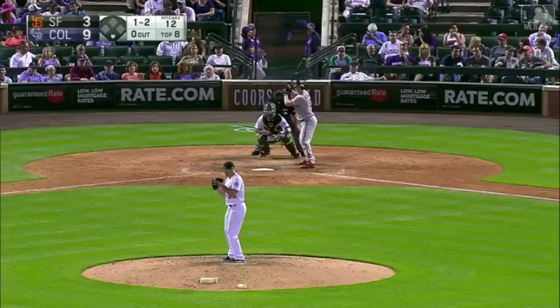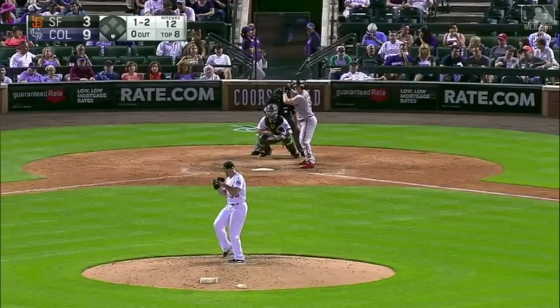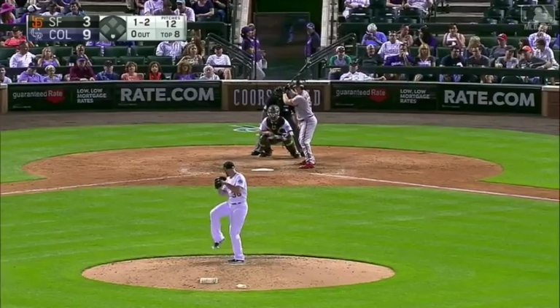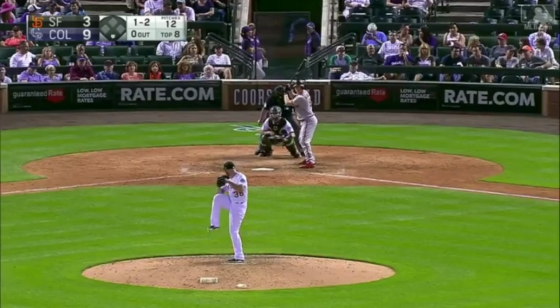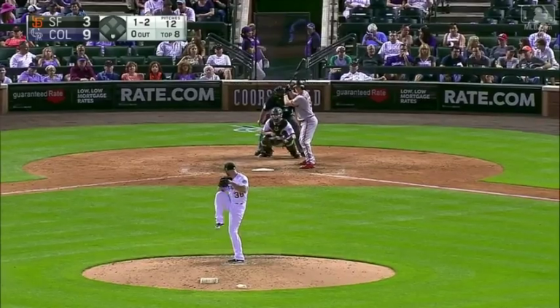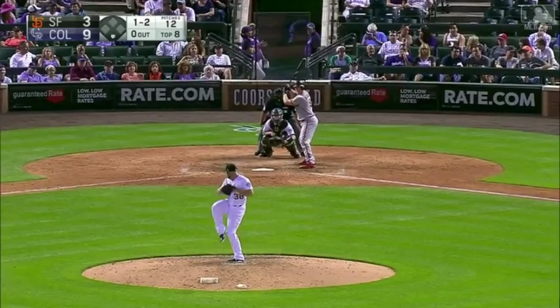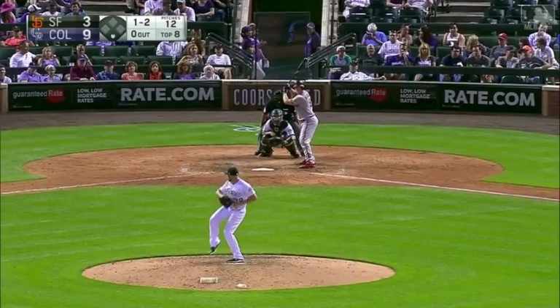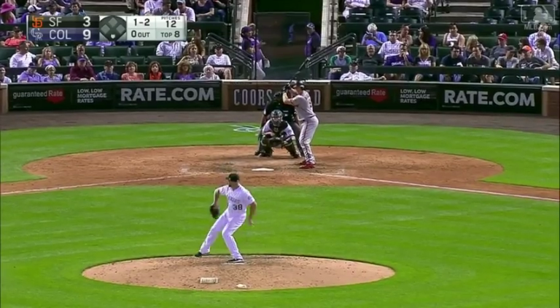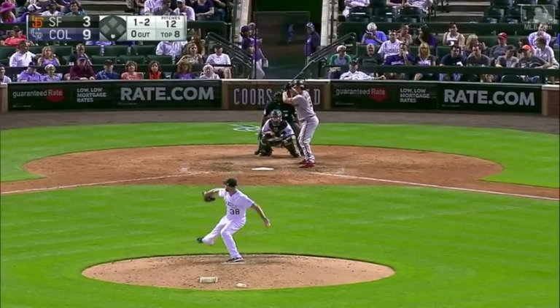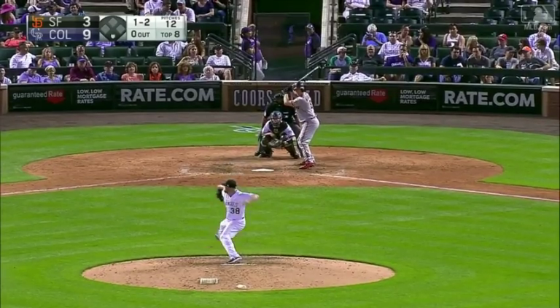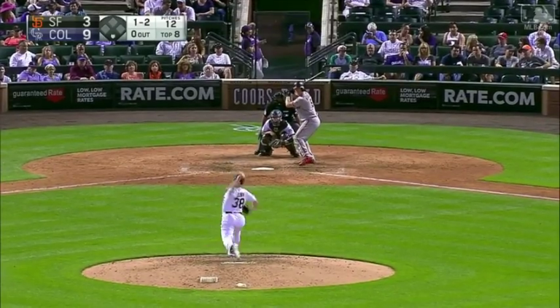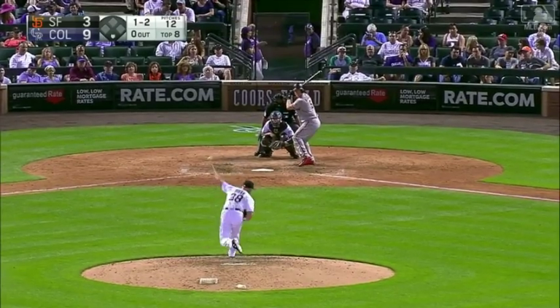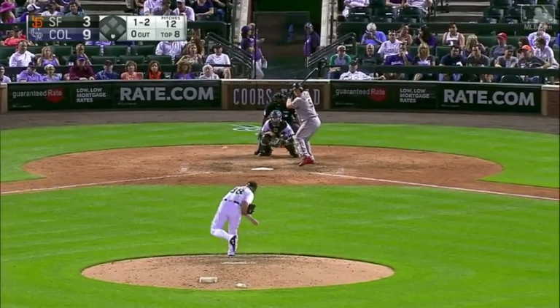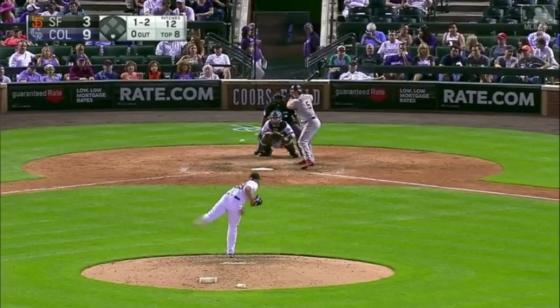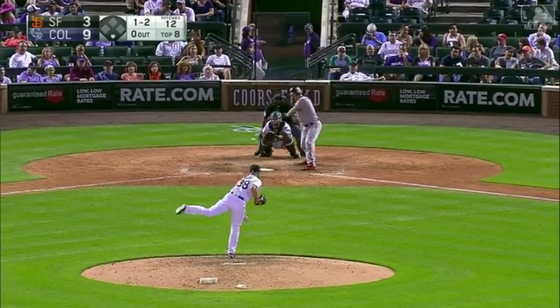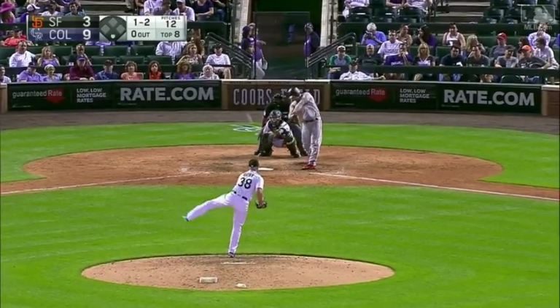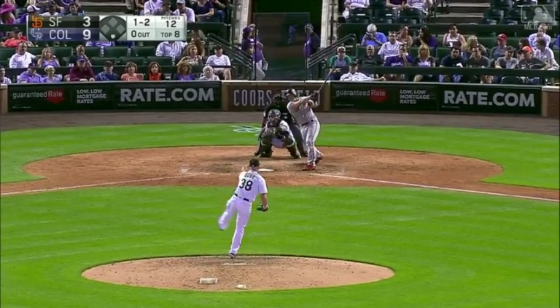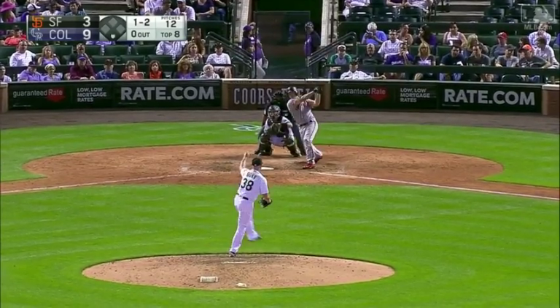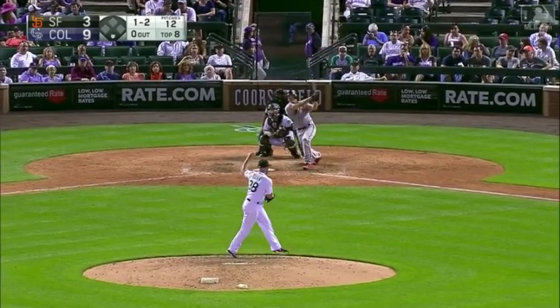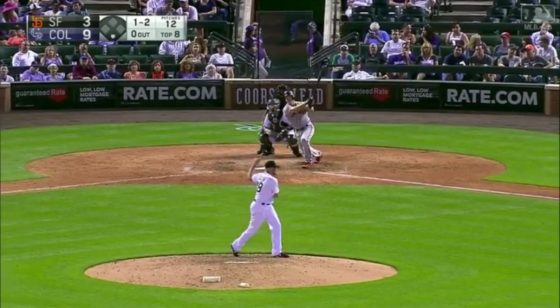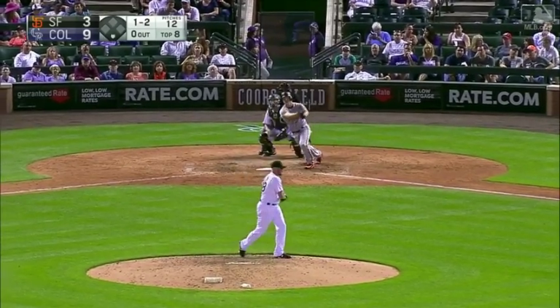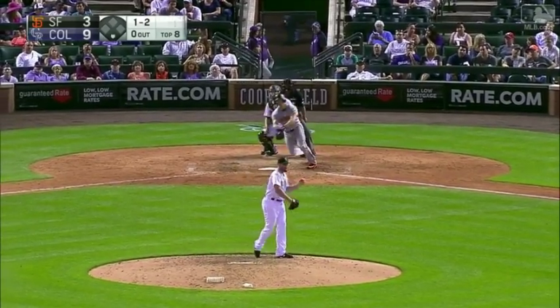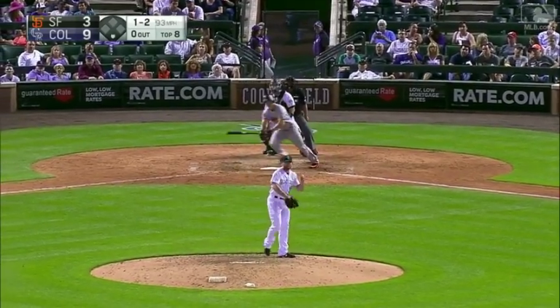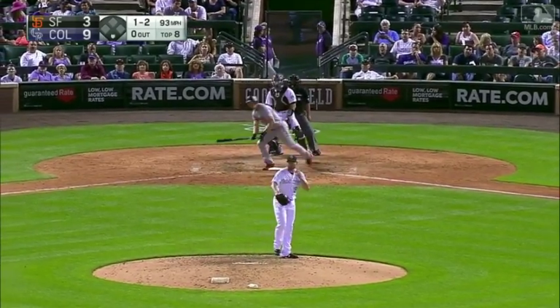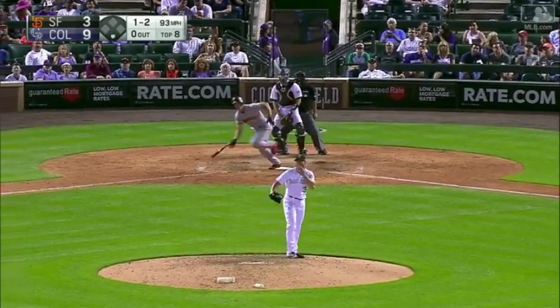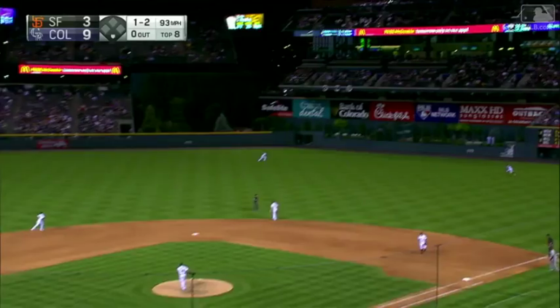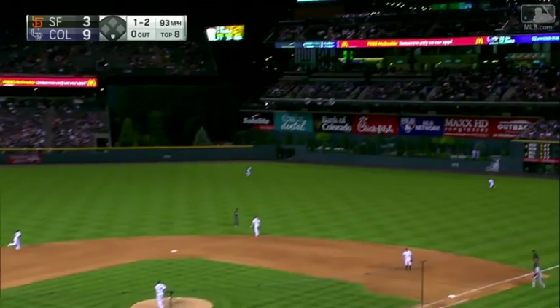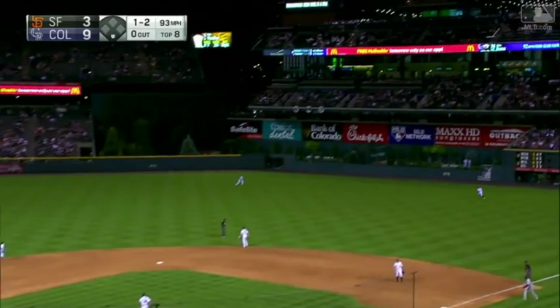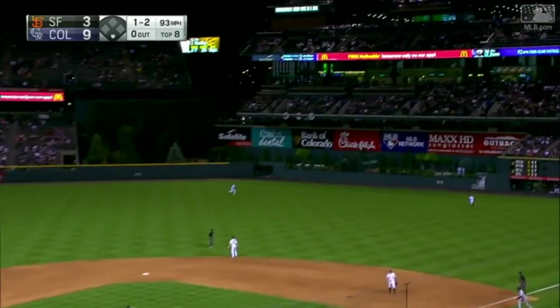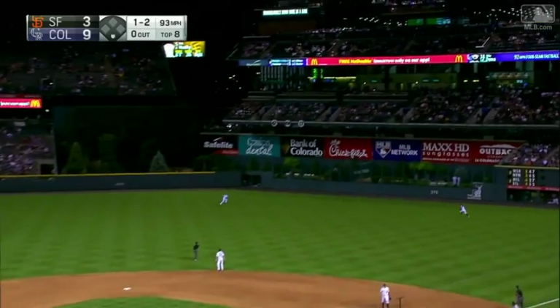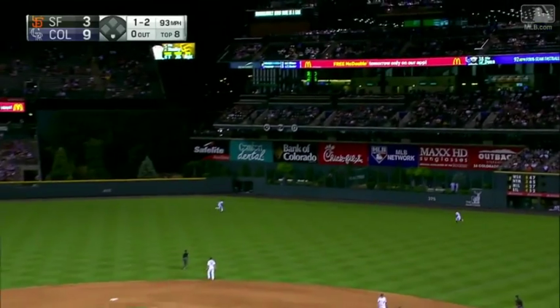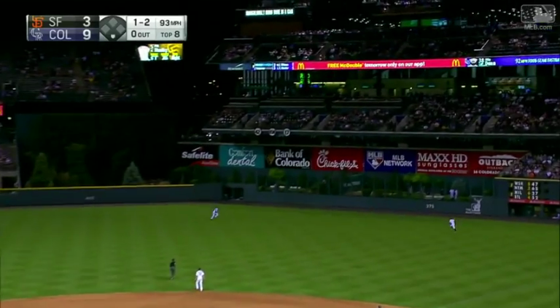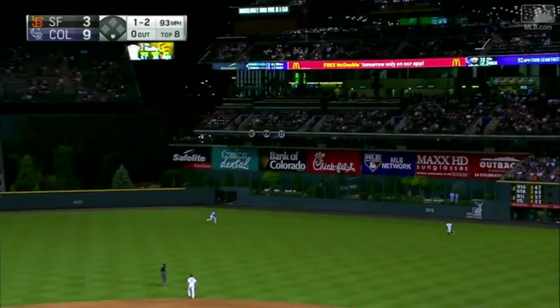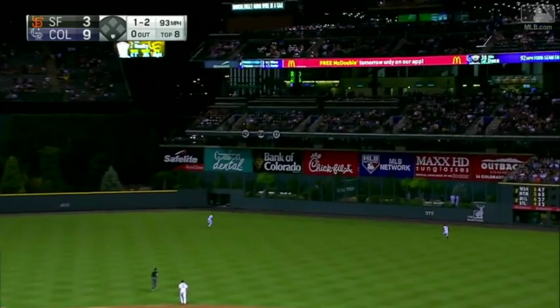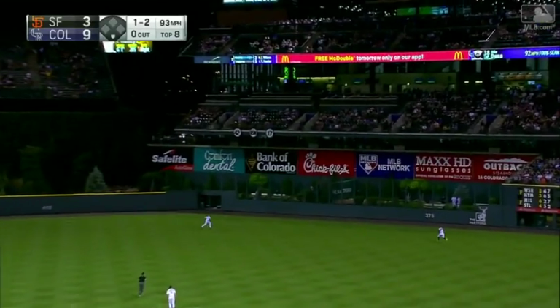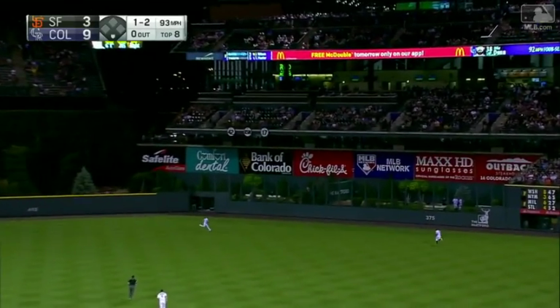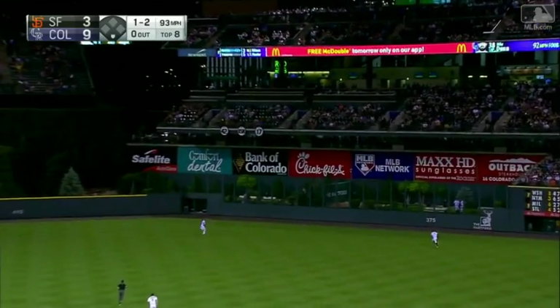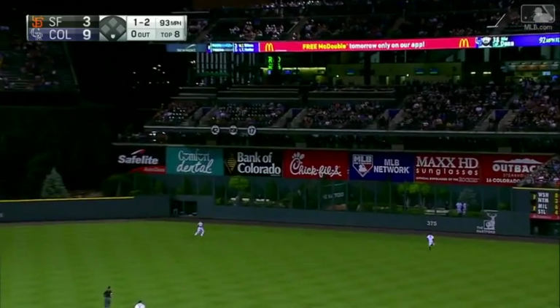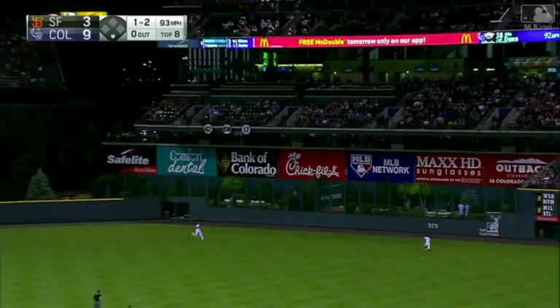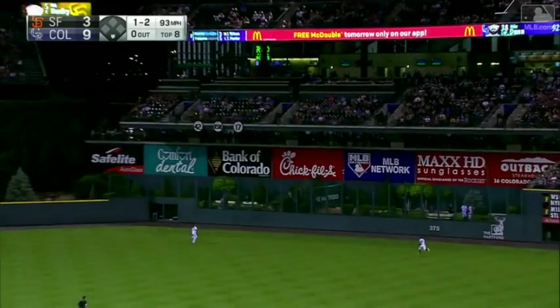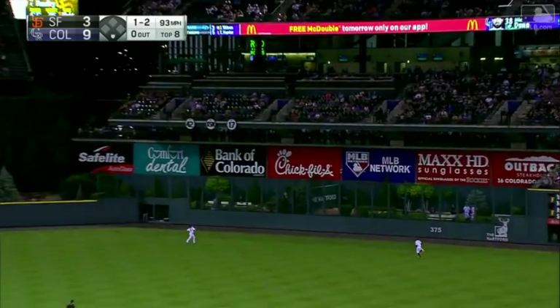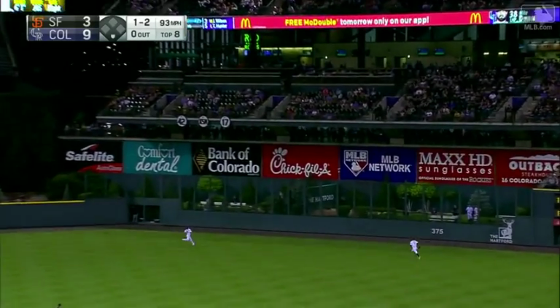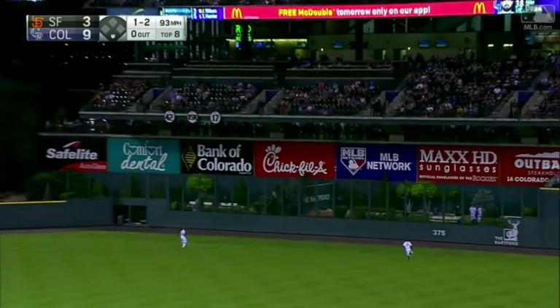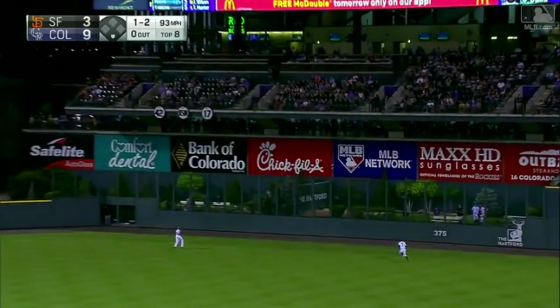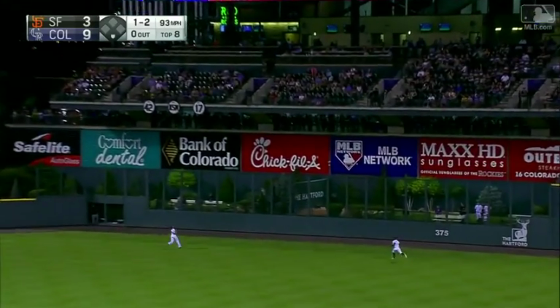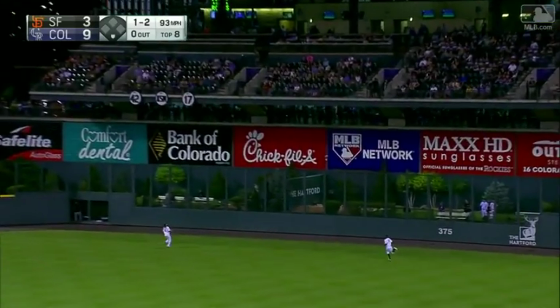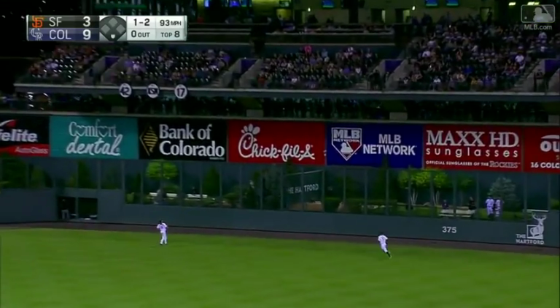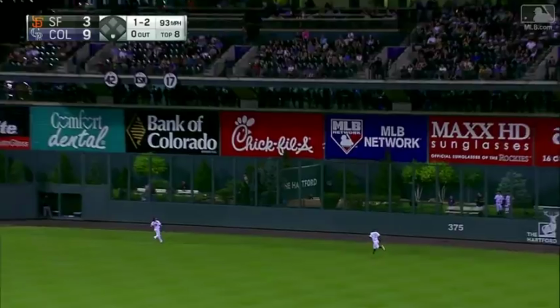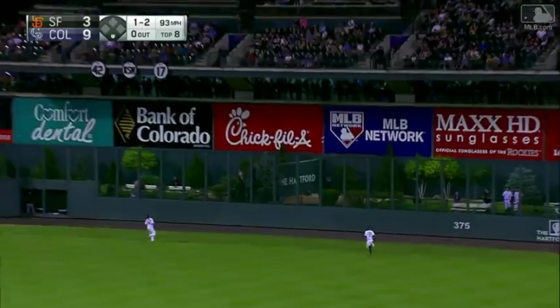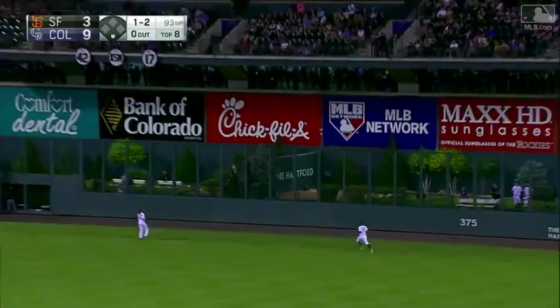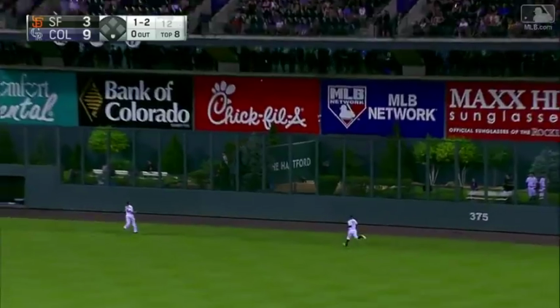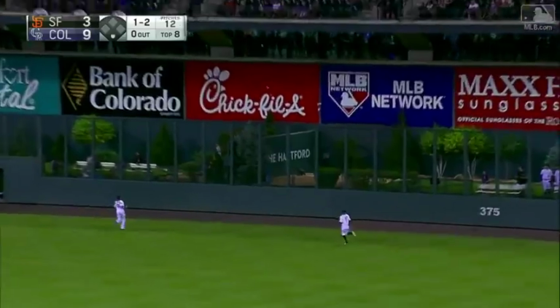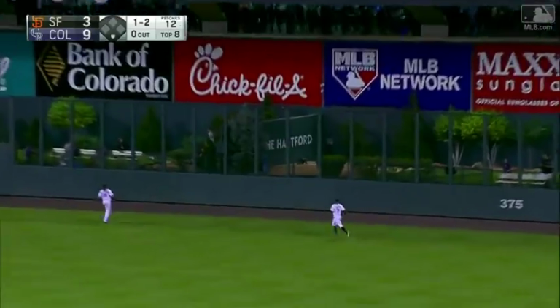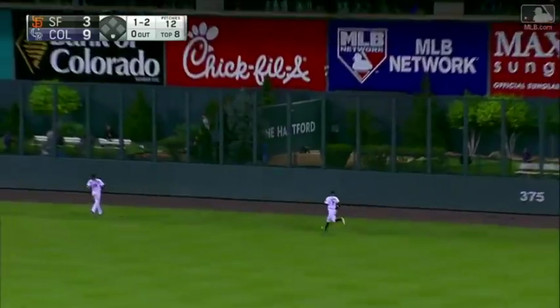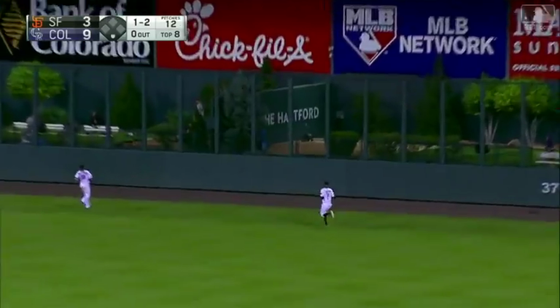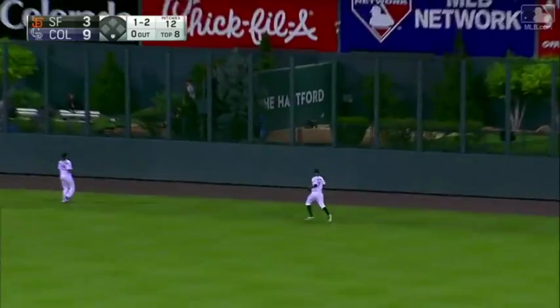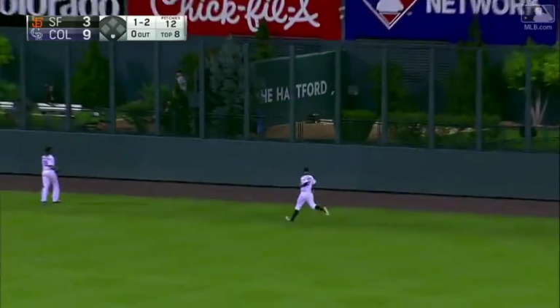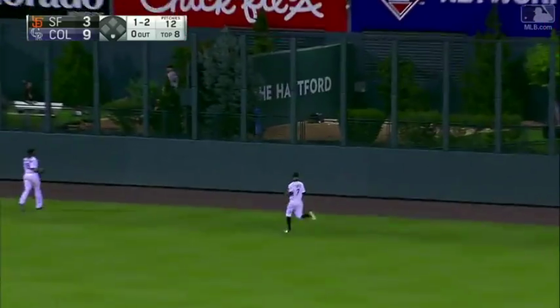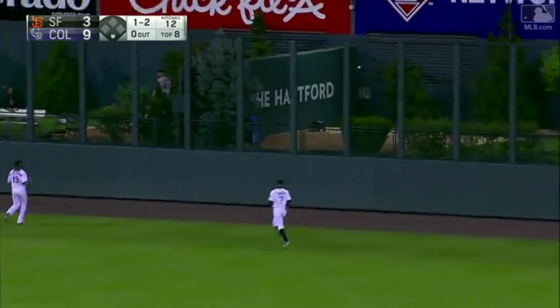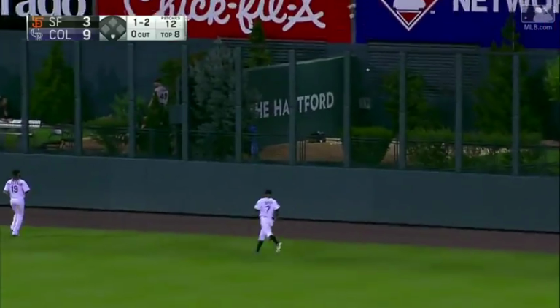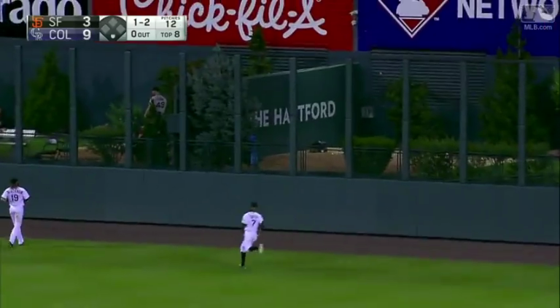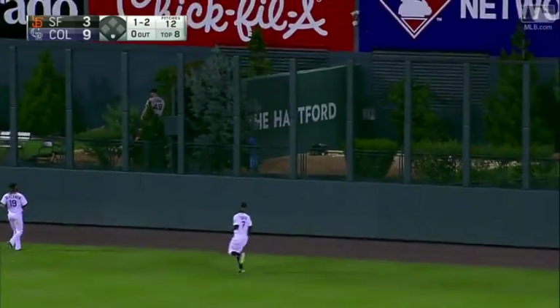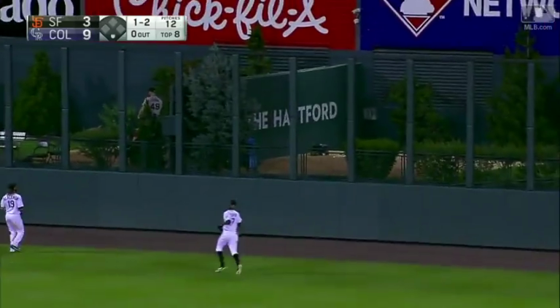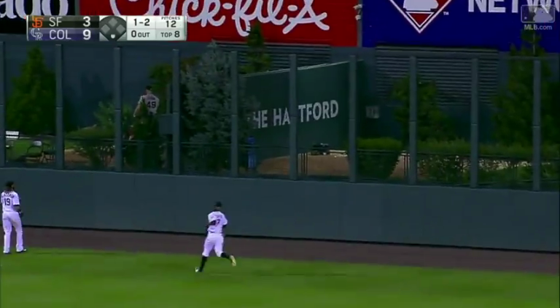He got his bat in hand. That's into right center field, hit pretty well, still going, way back there. Goodbye.